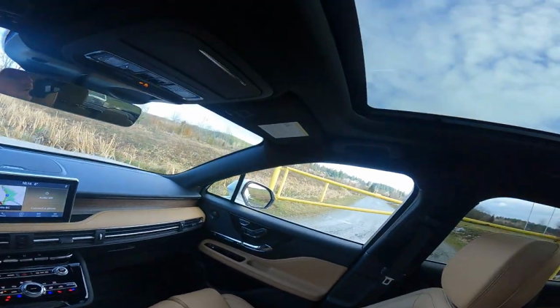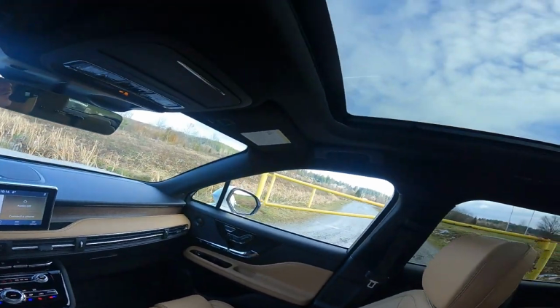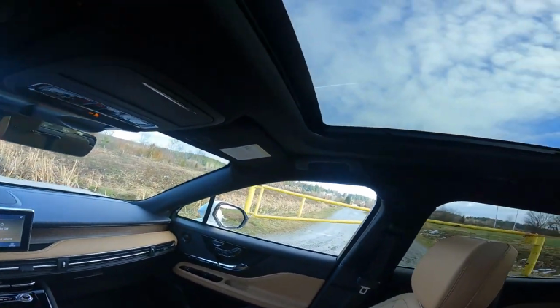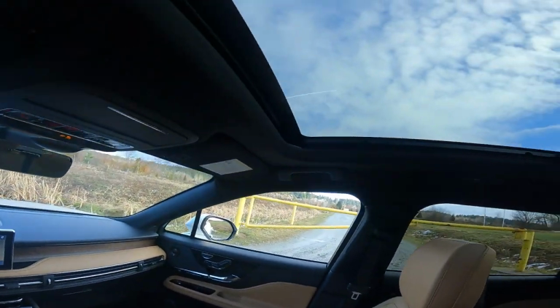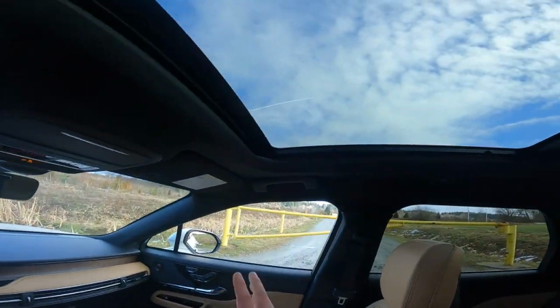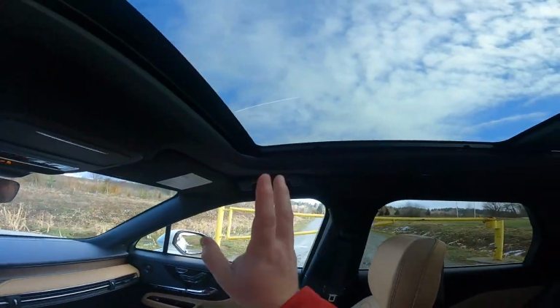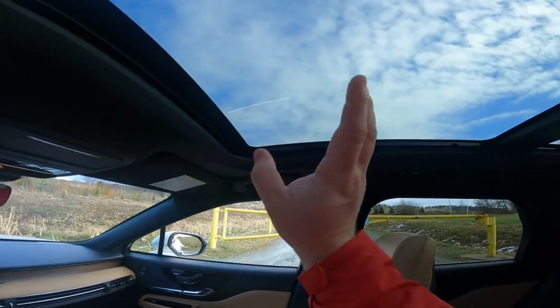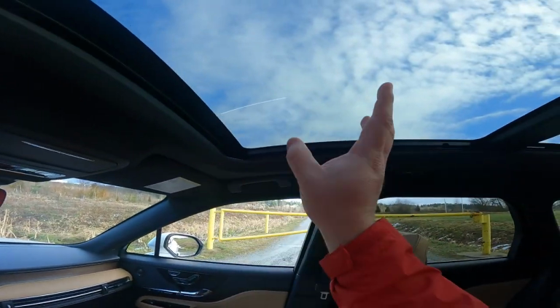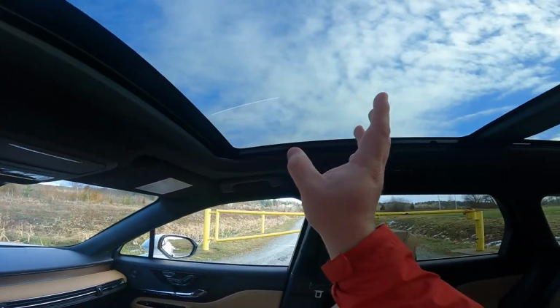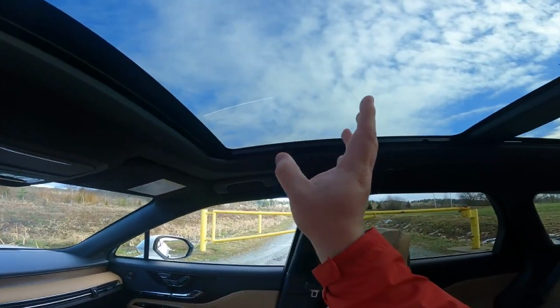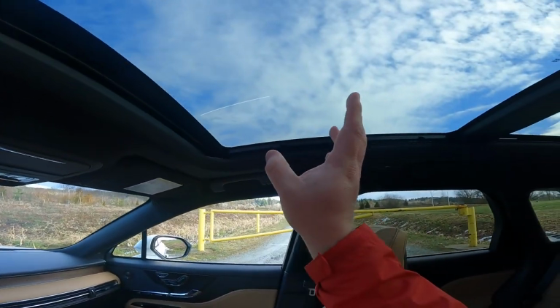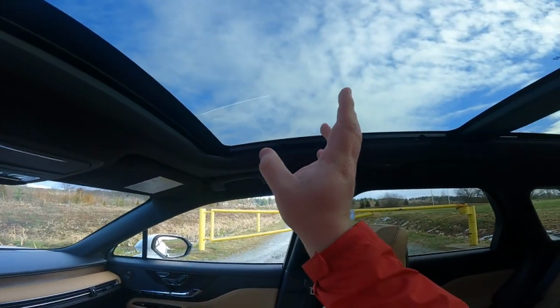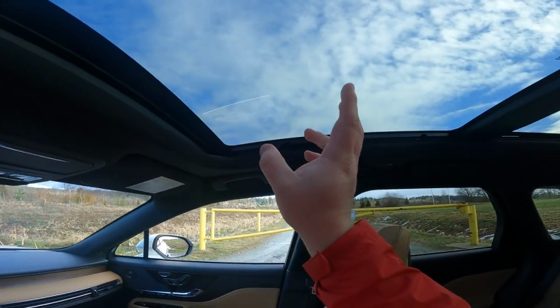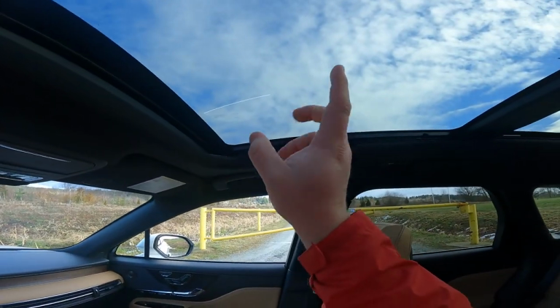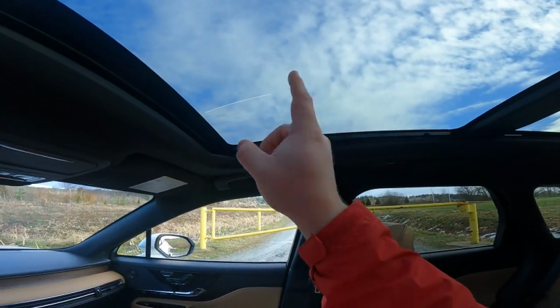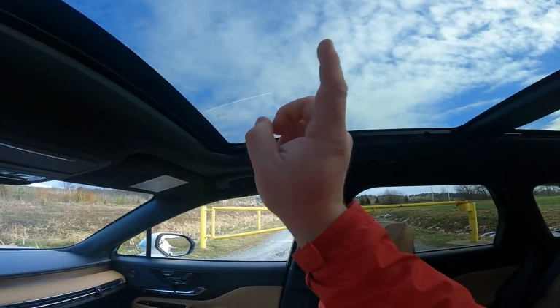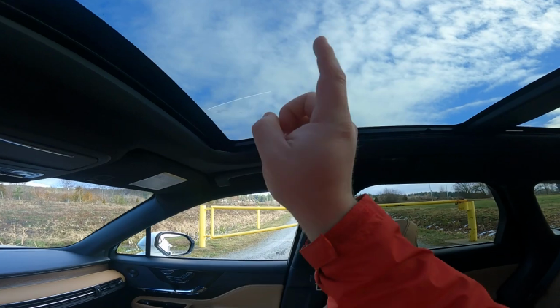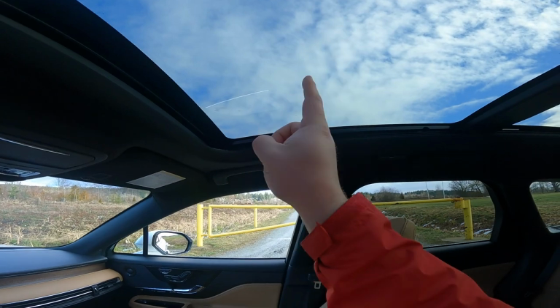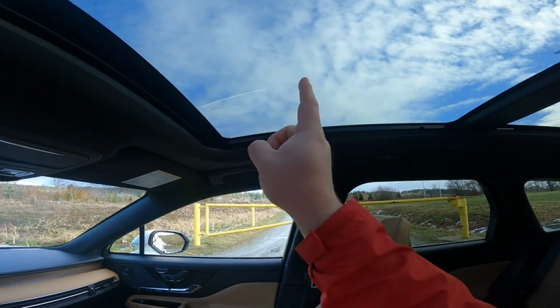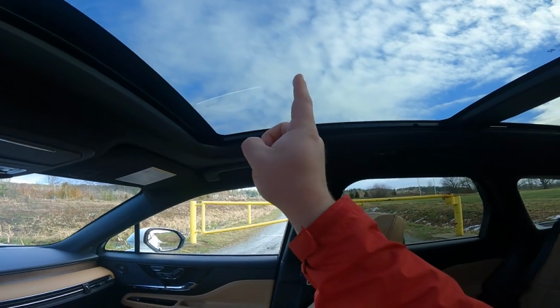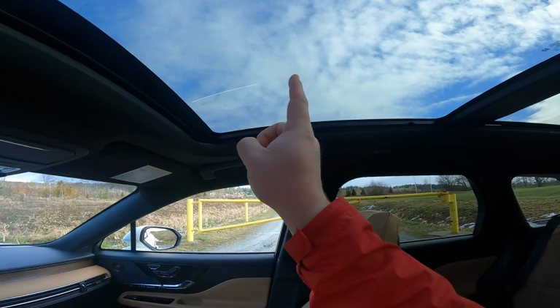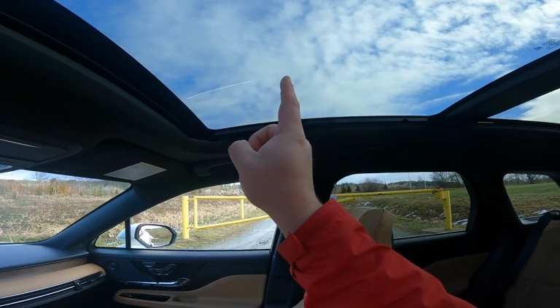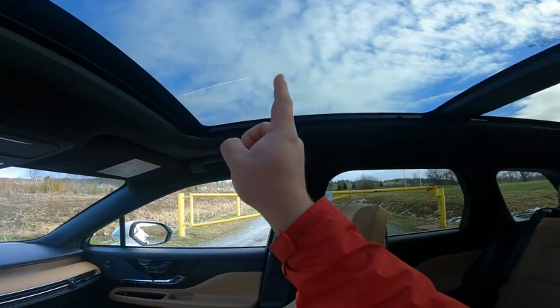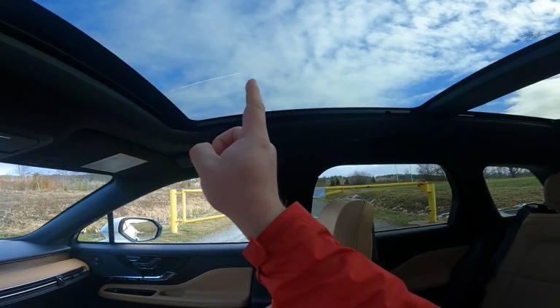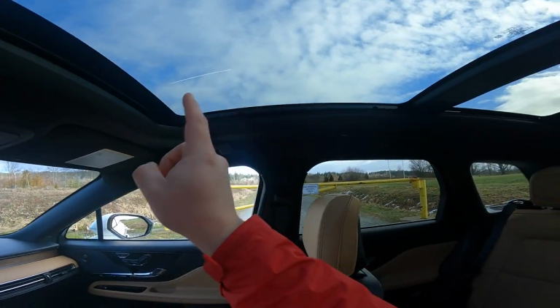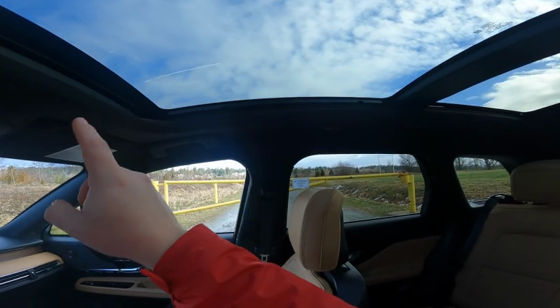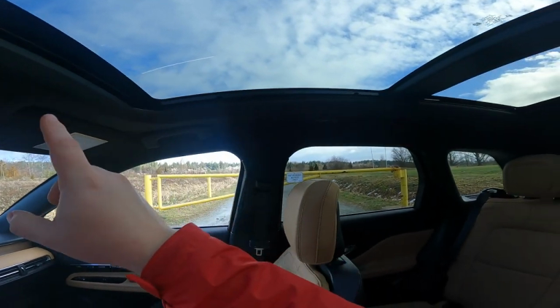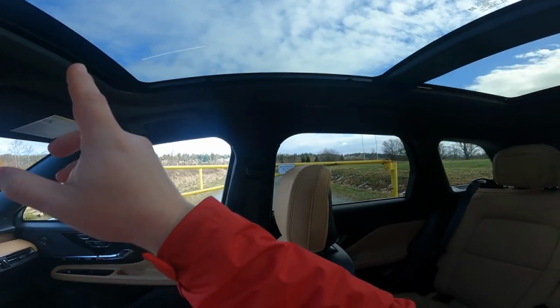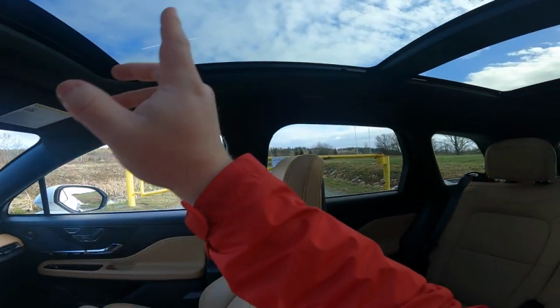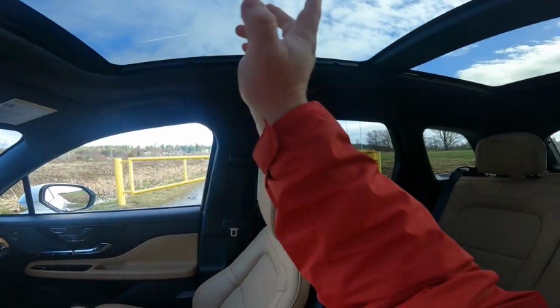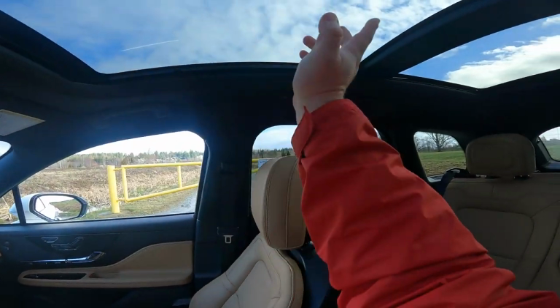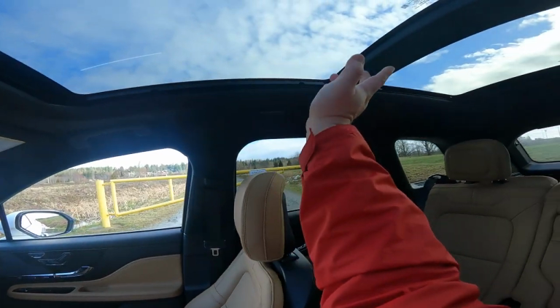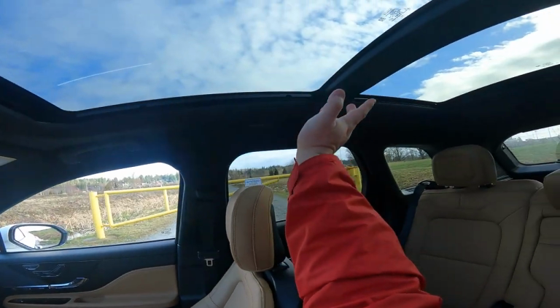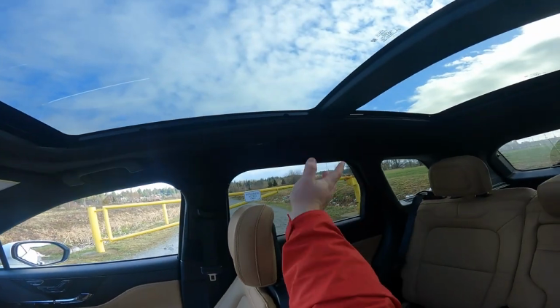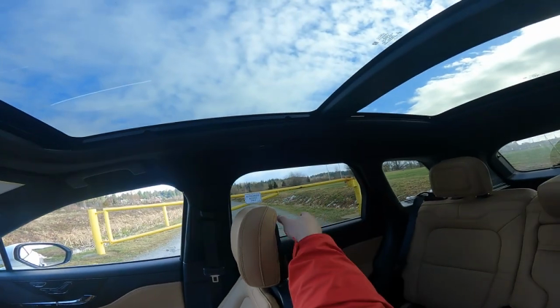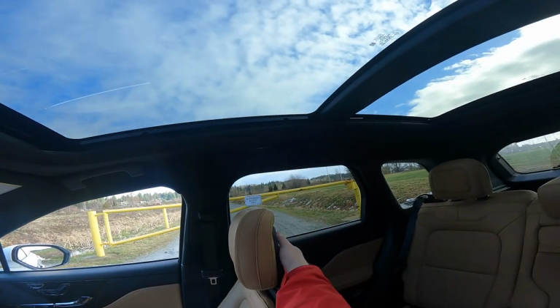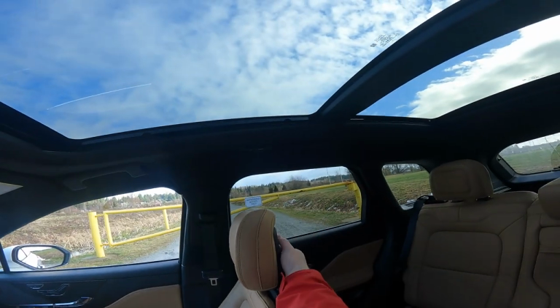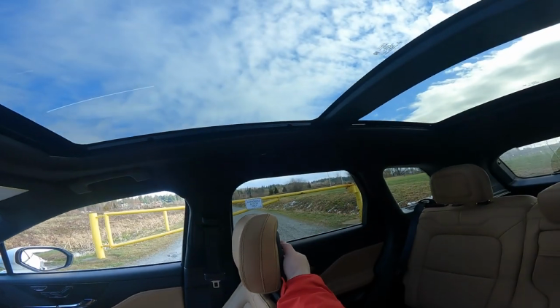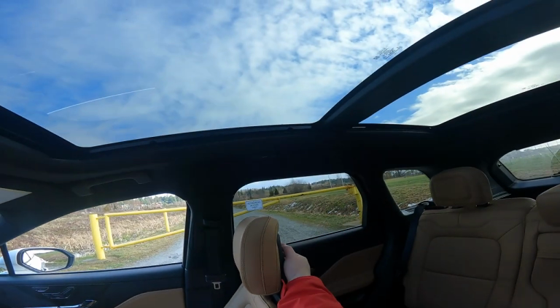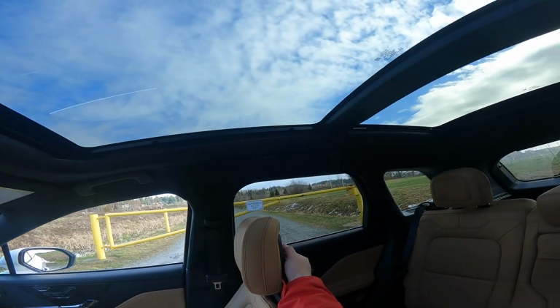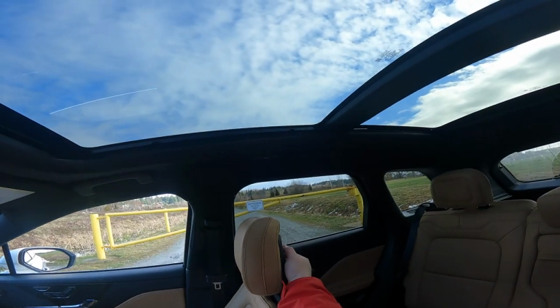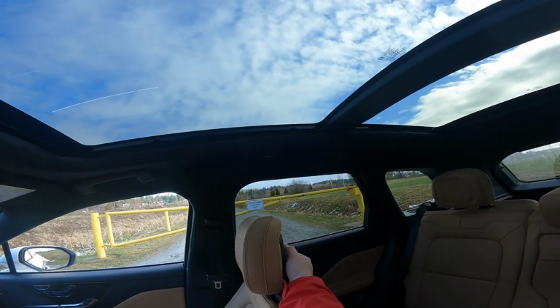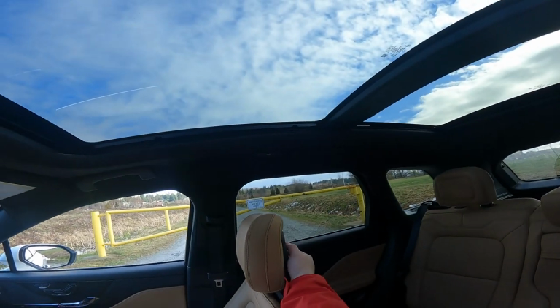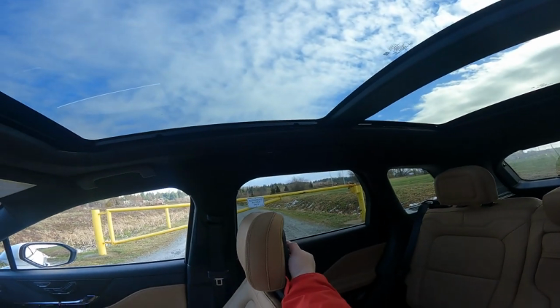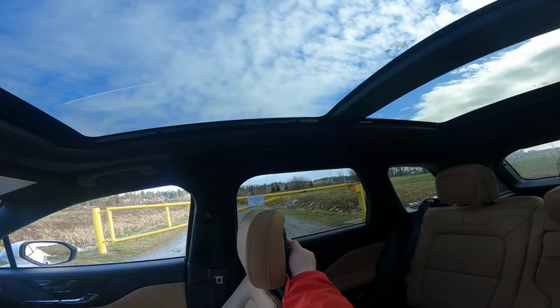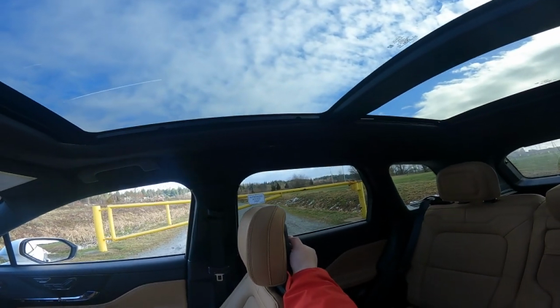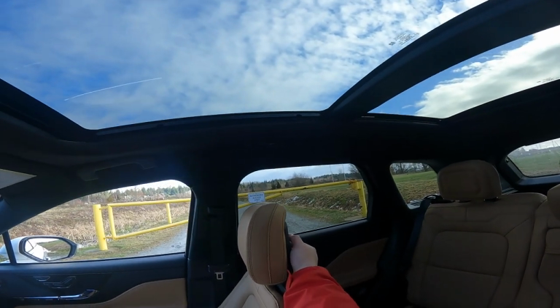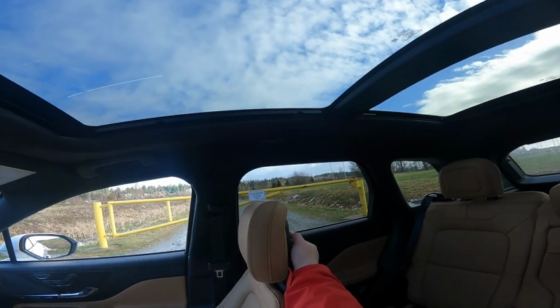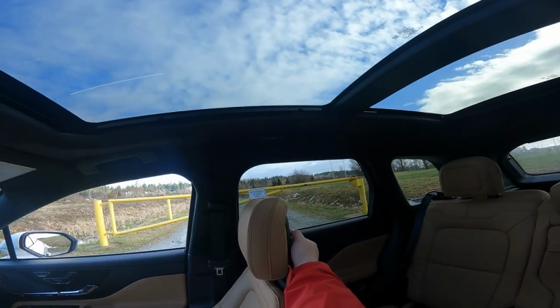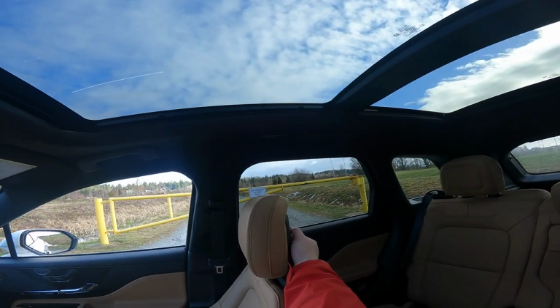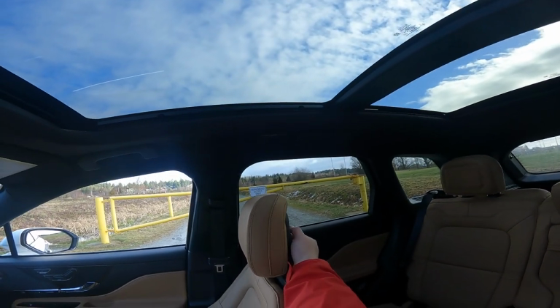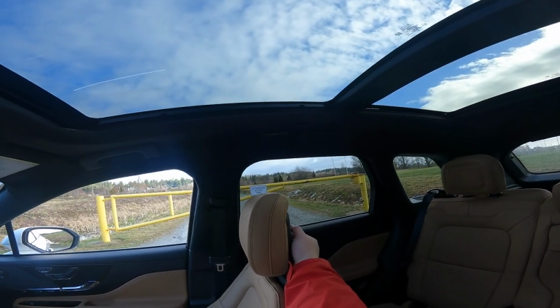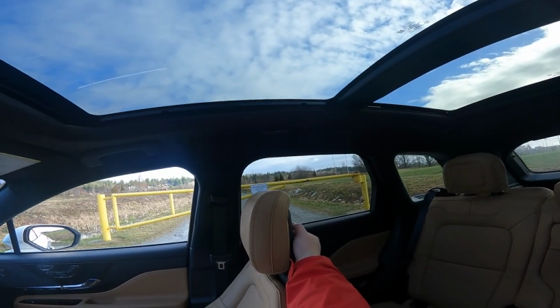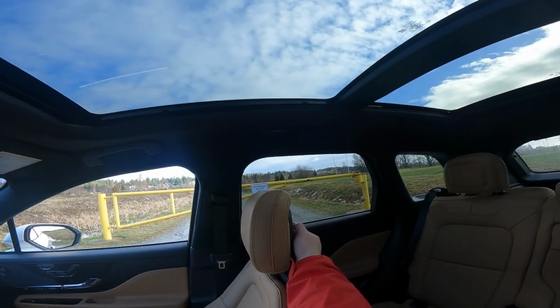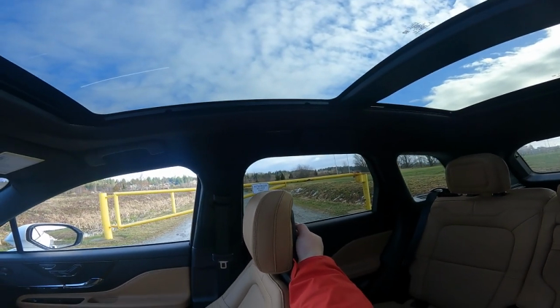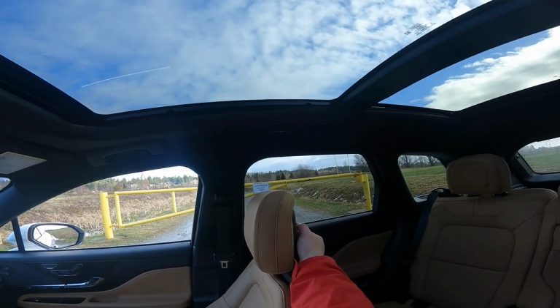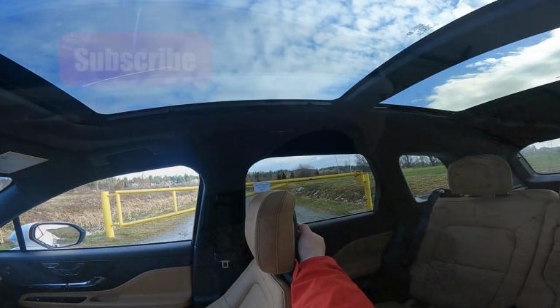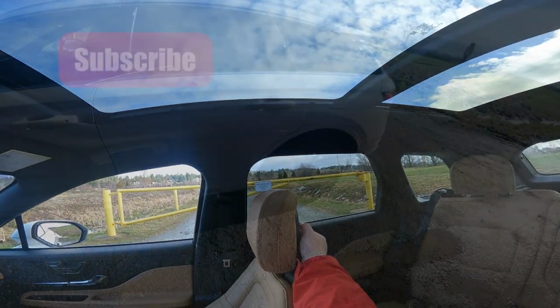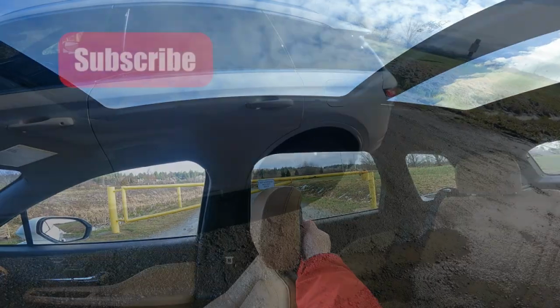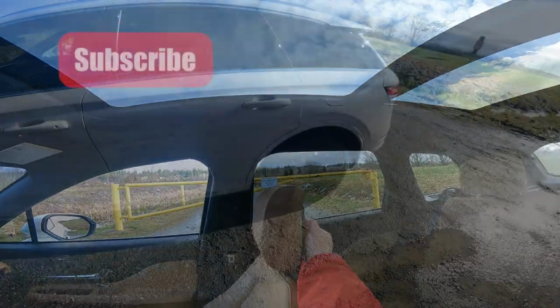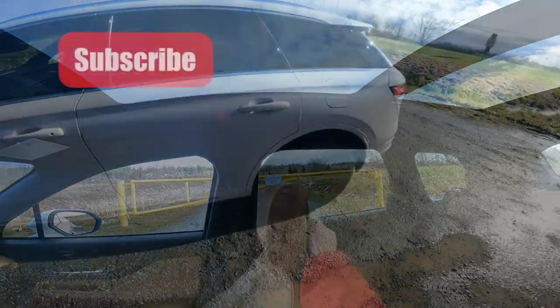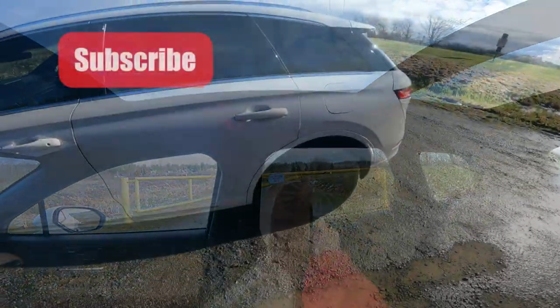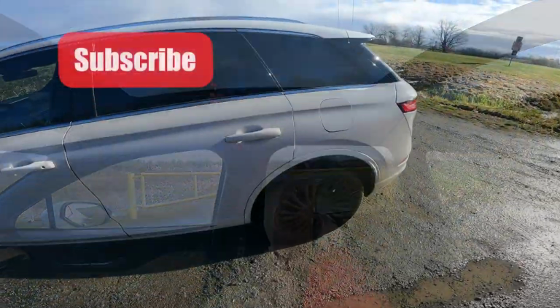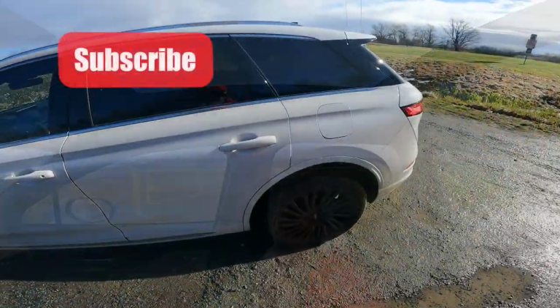You also get a sunroof up here — this is the opening part and then you get the entire panoramic glass which extends all the way to the back.